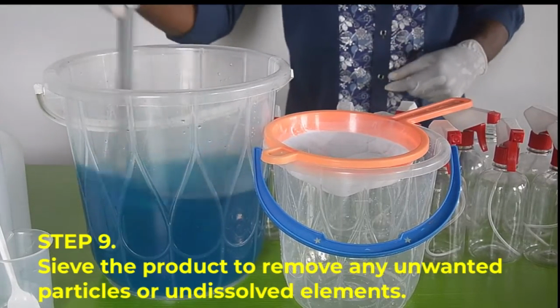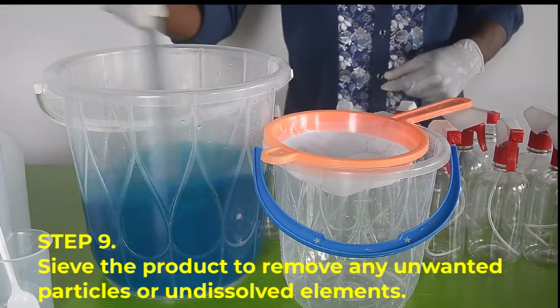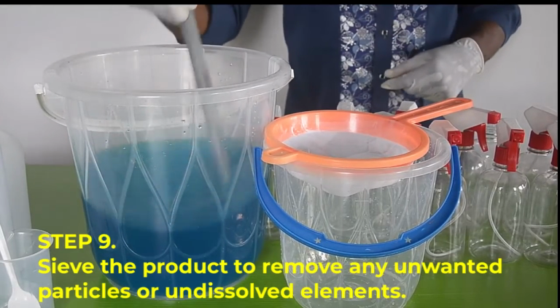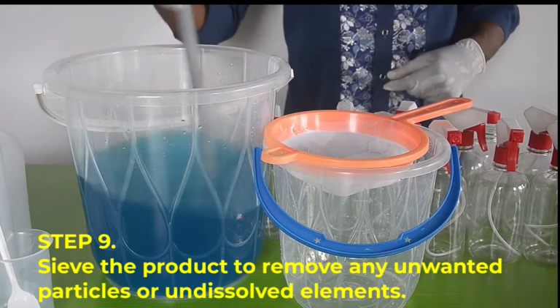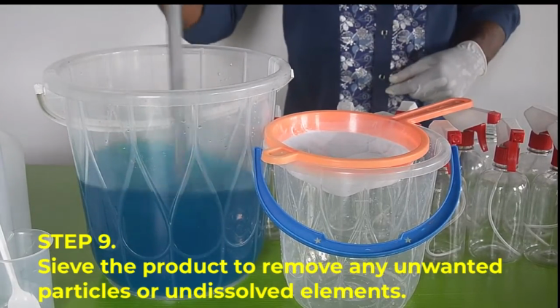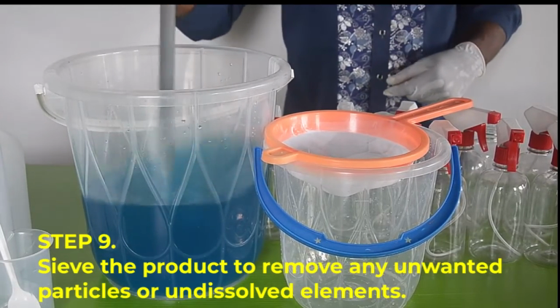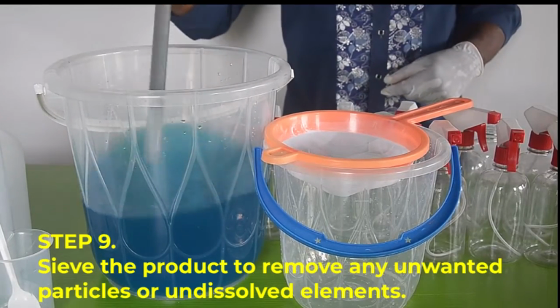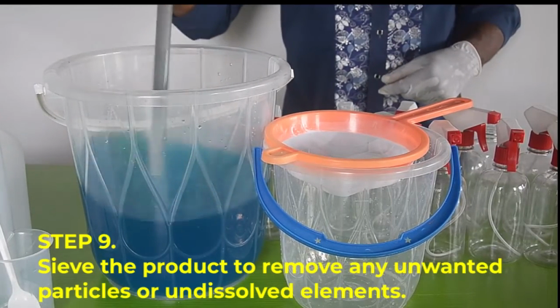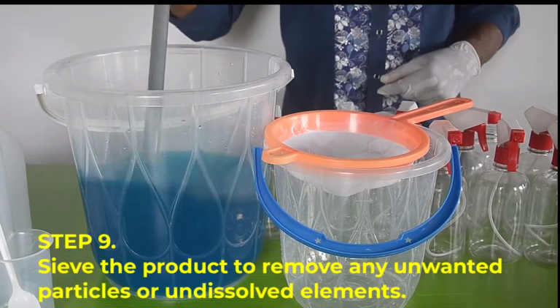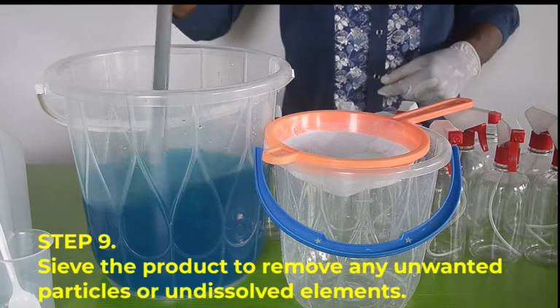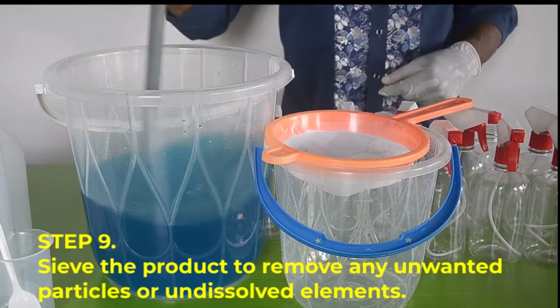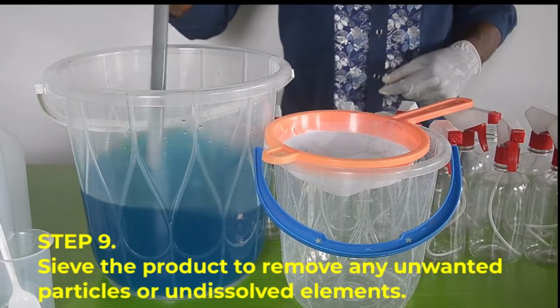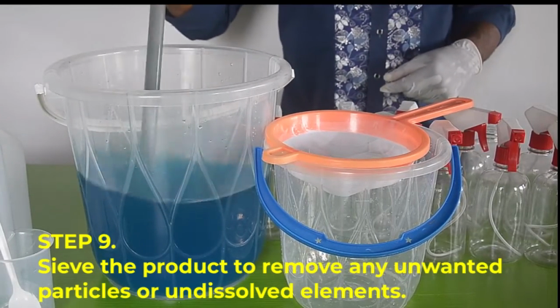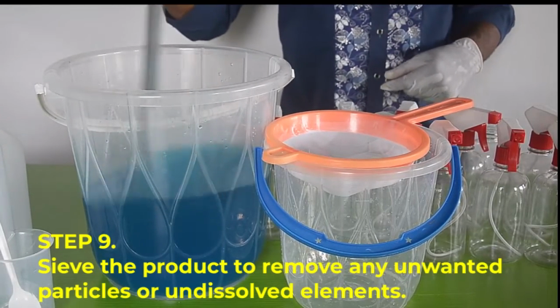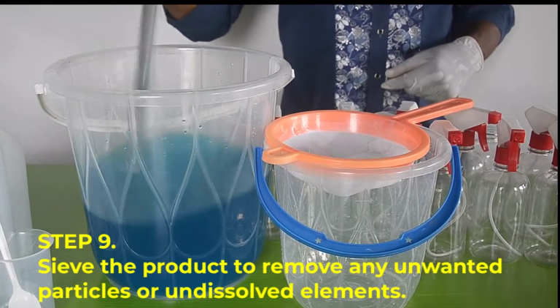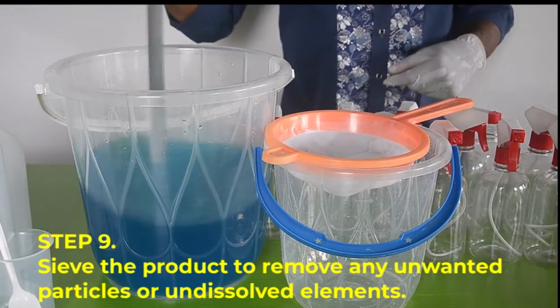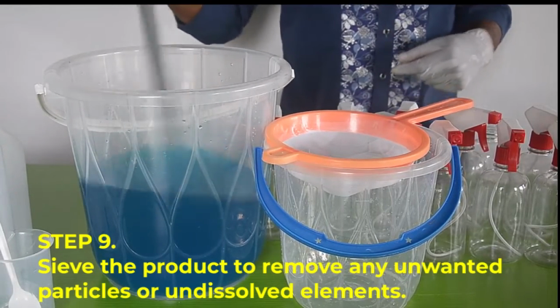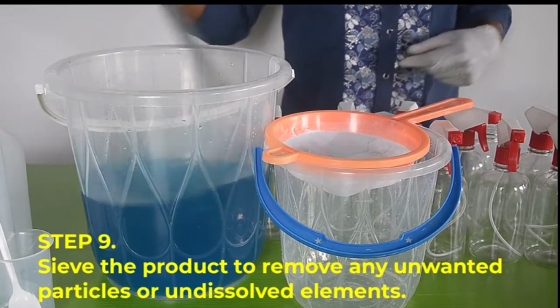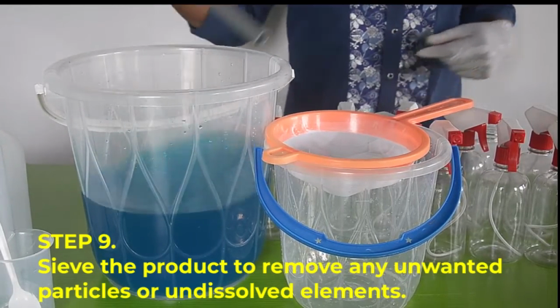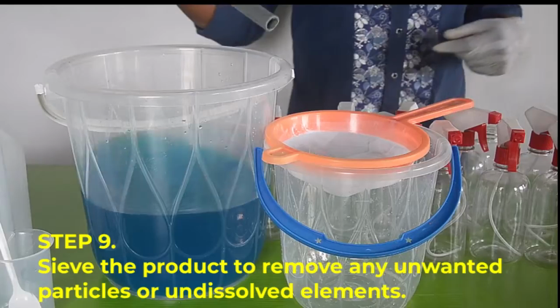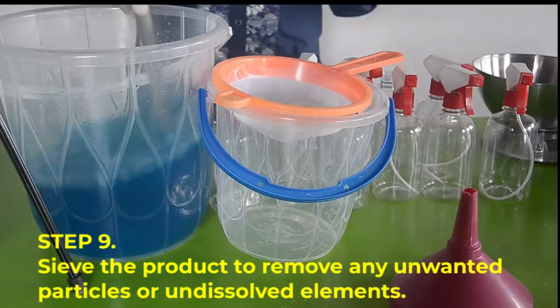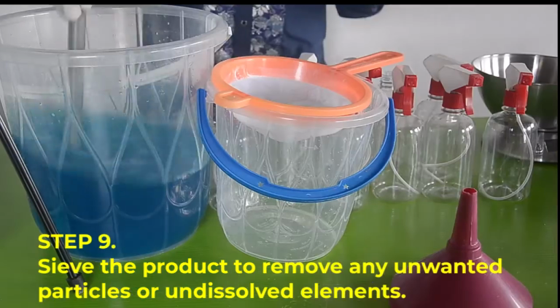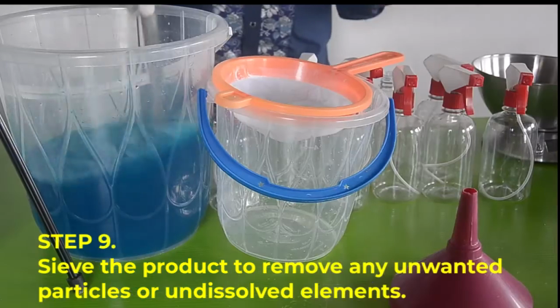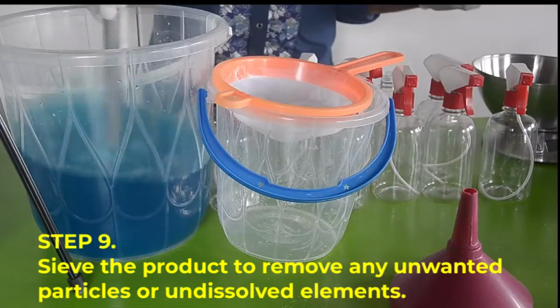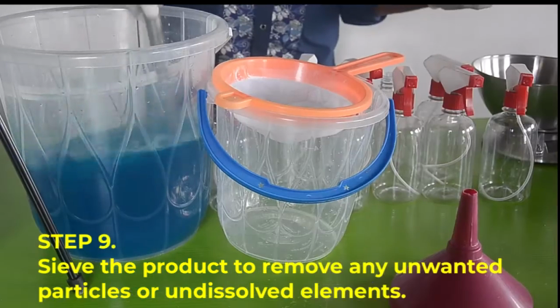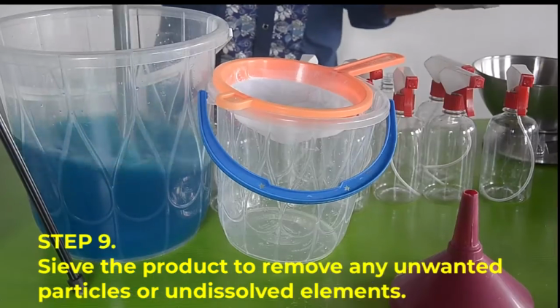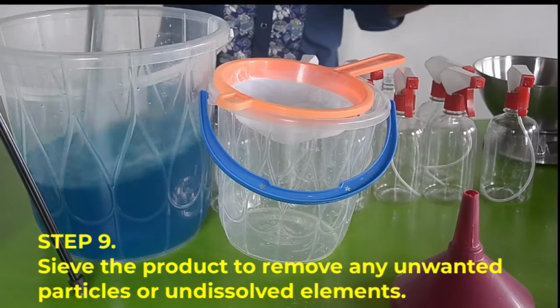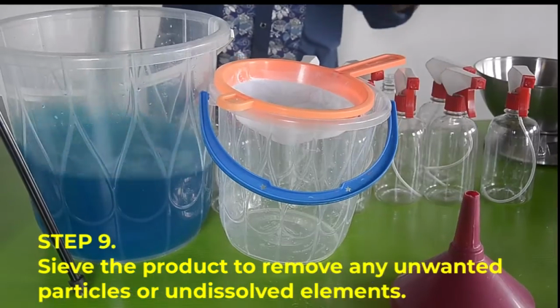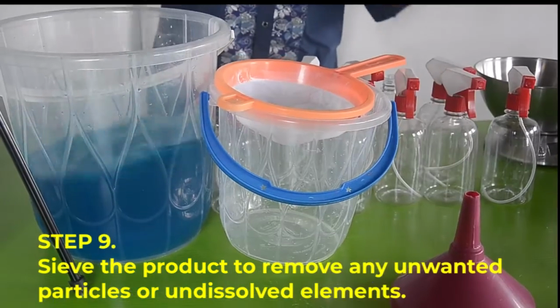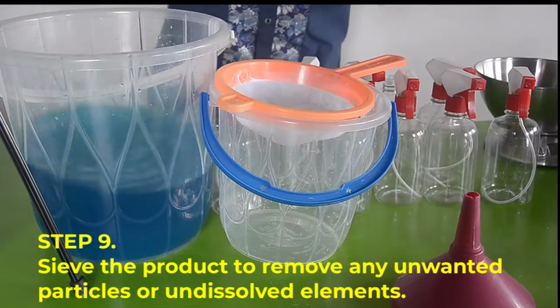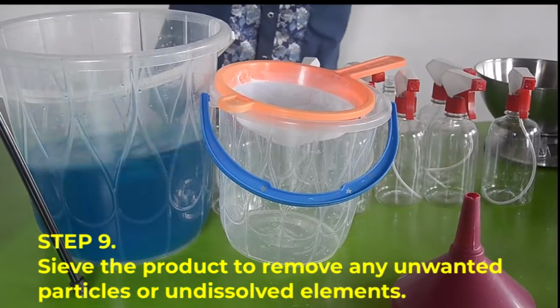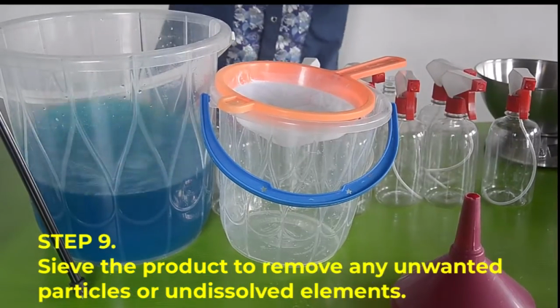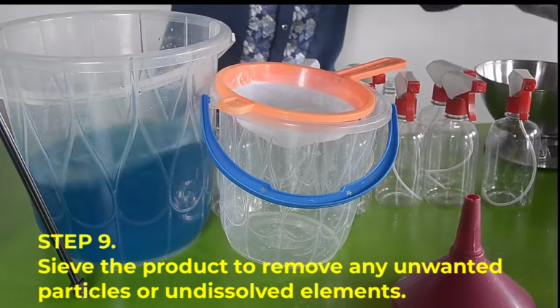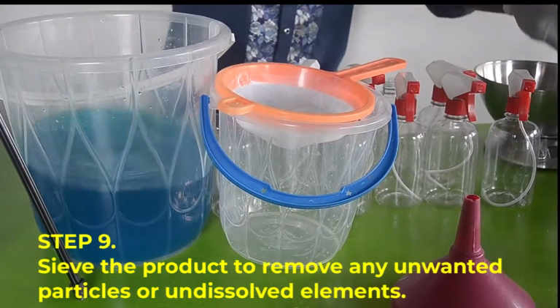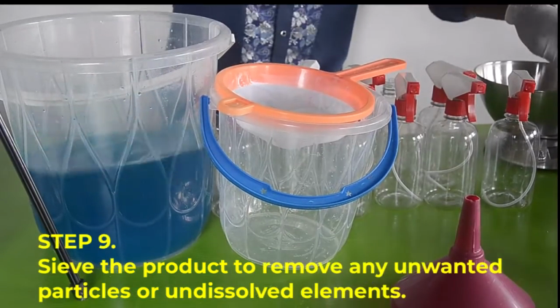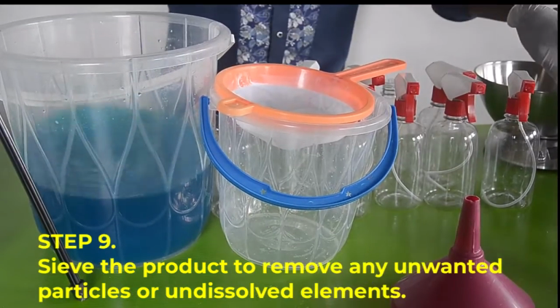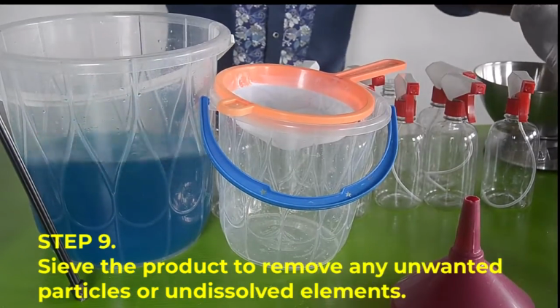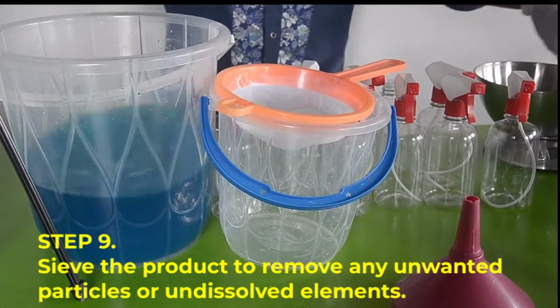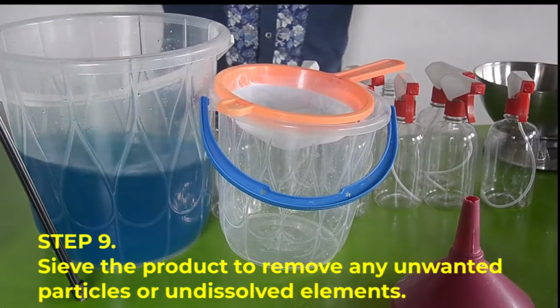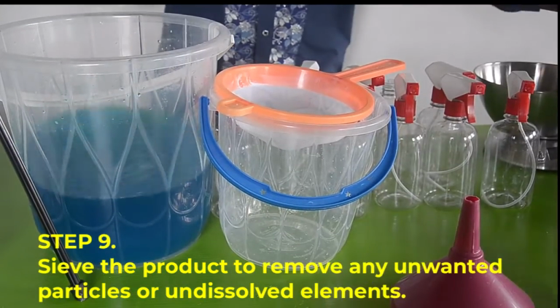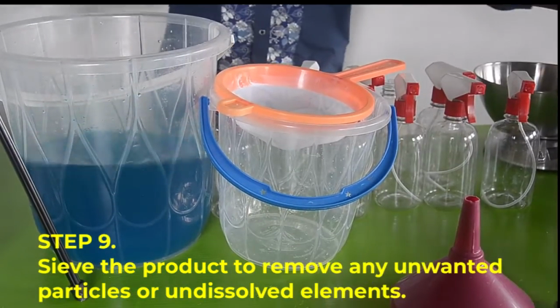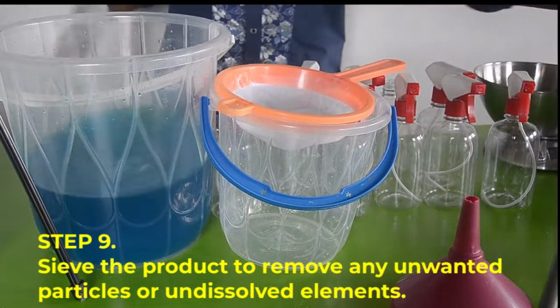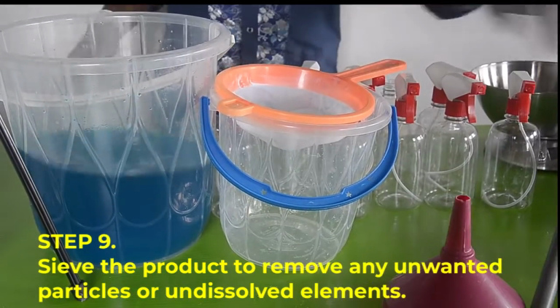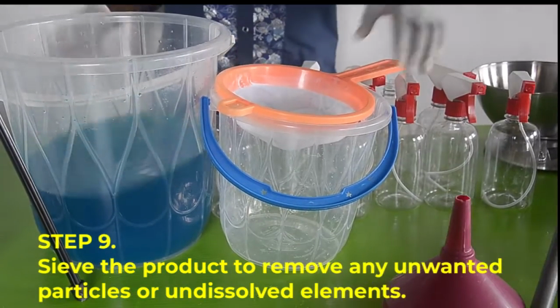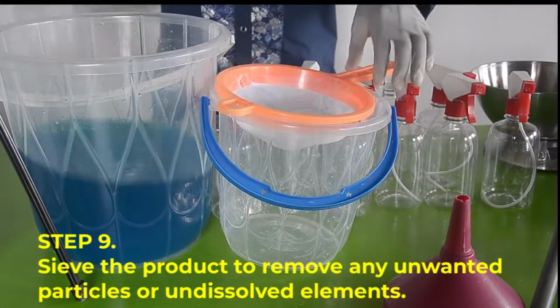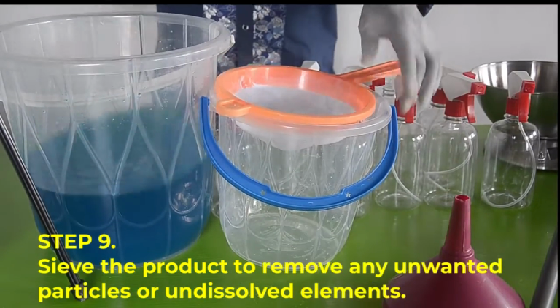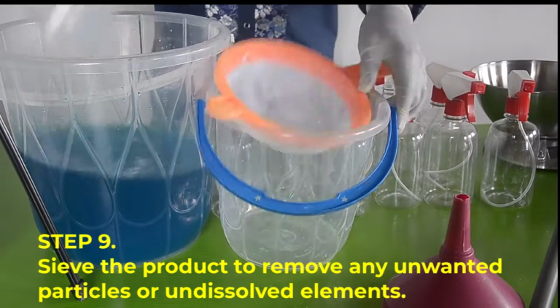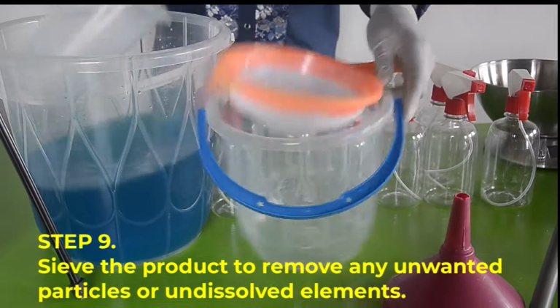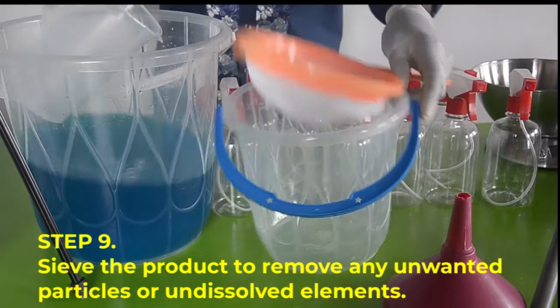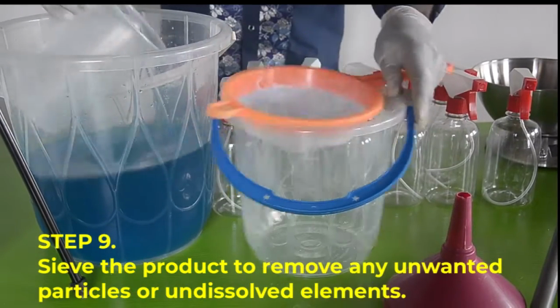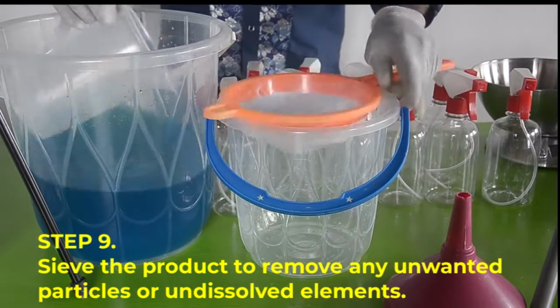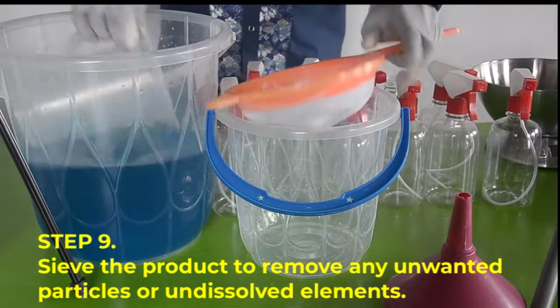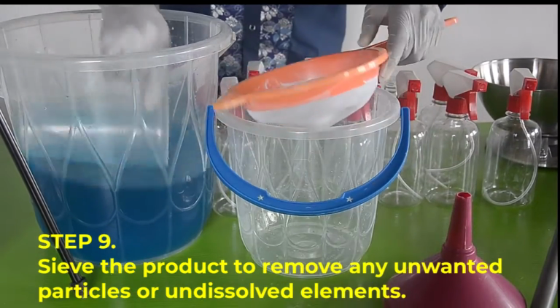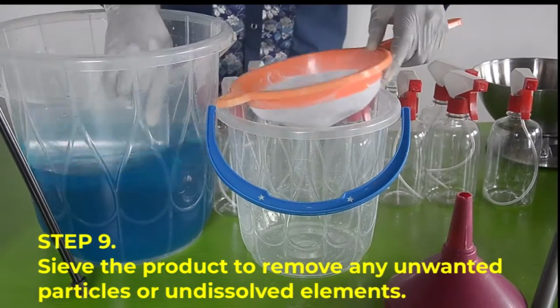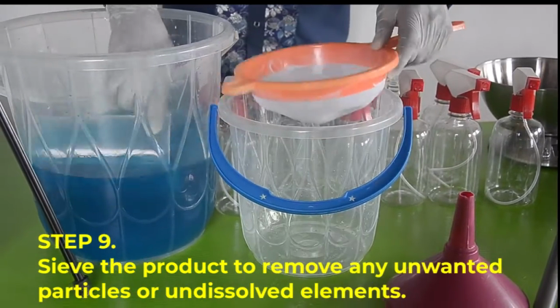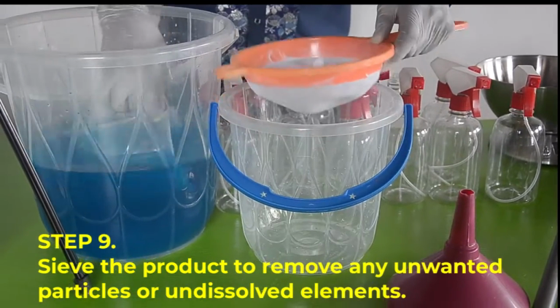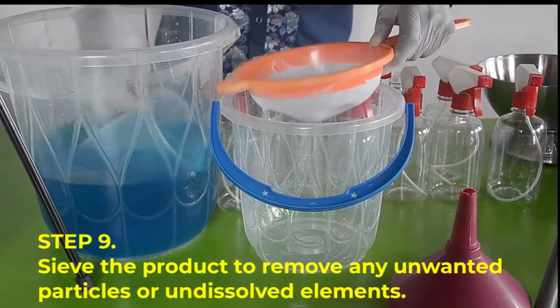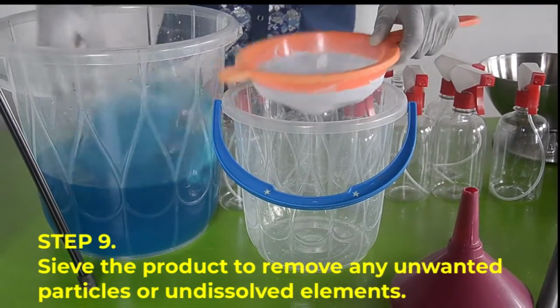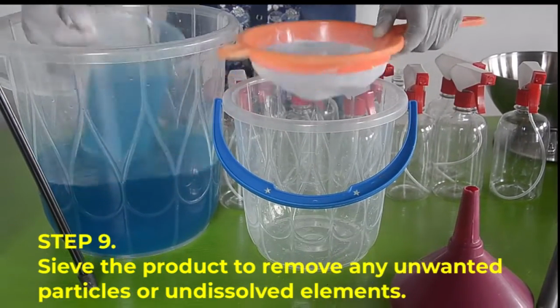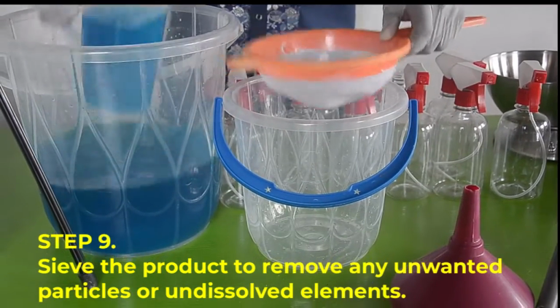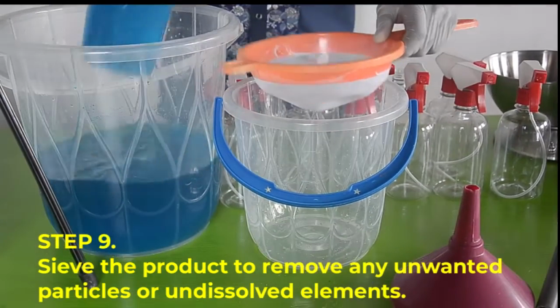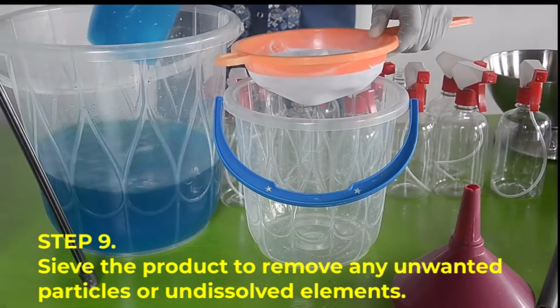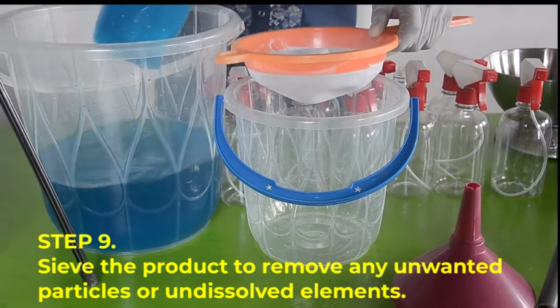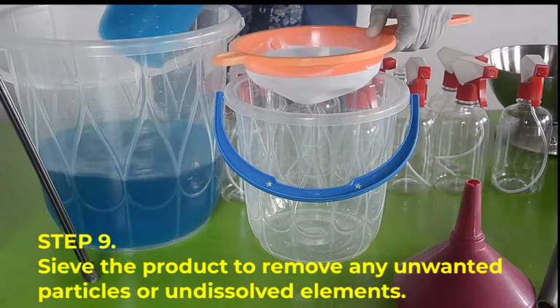Step number nine, sieve the product to remove any unwanted particles or undesired elements.